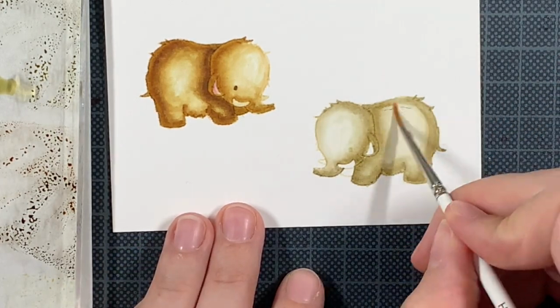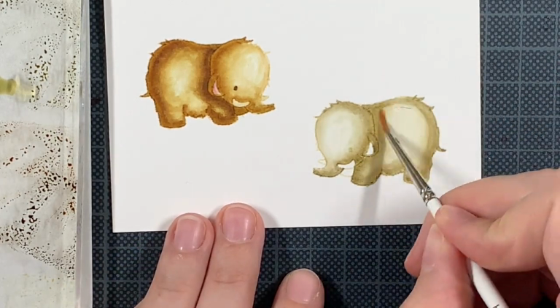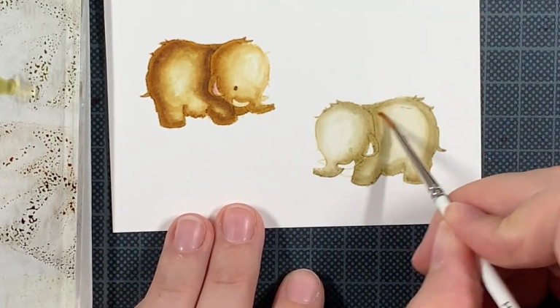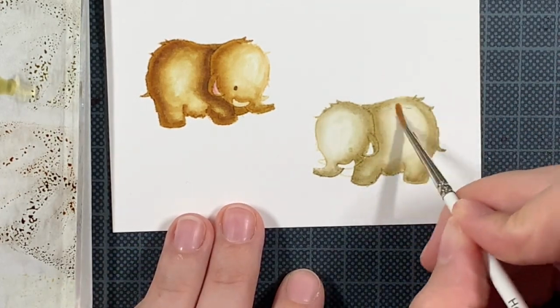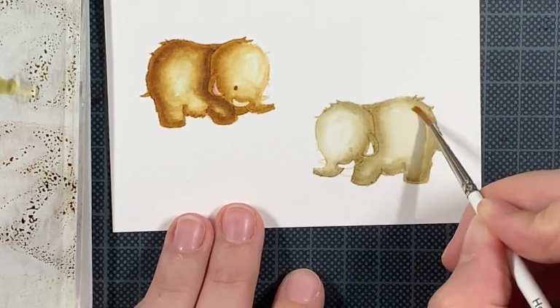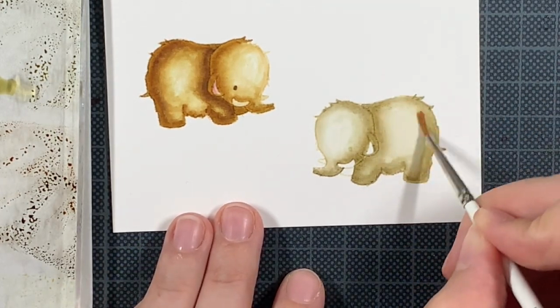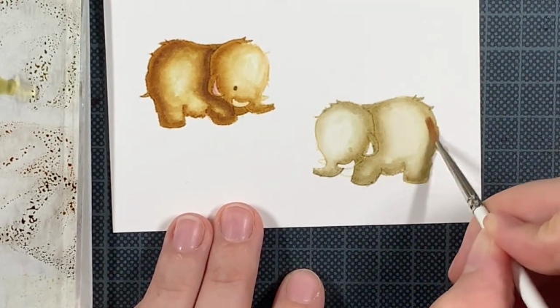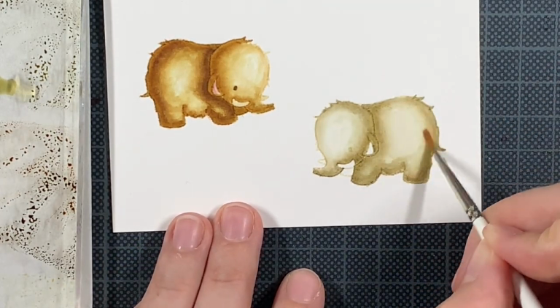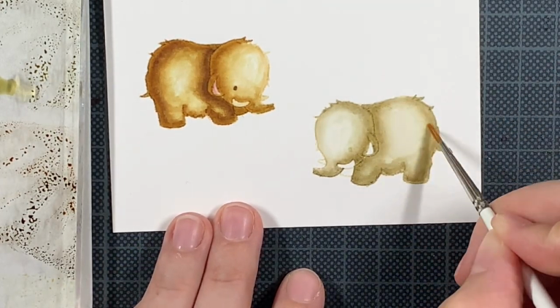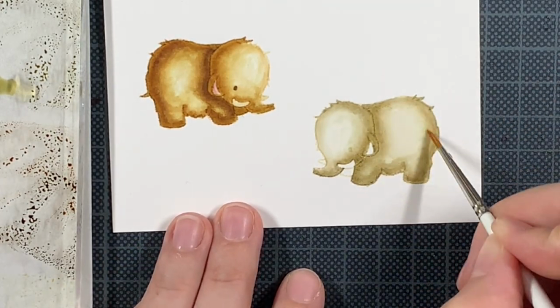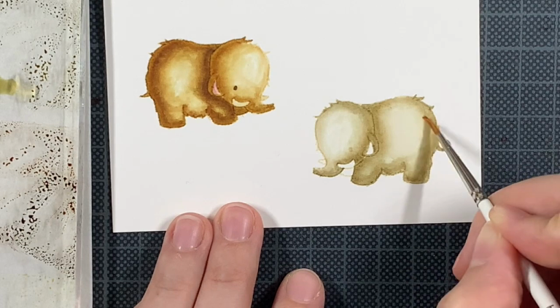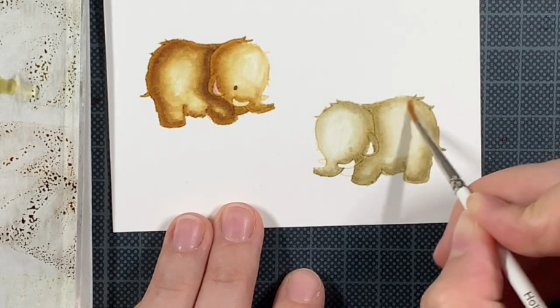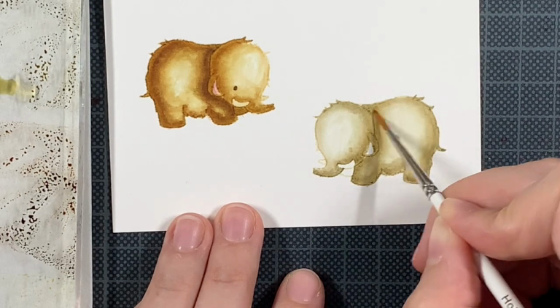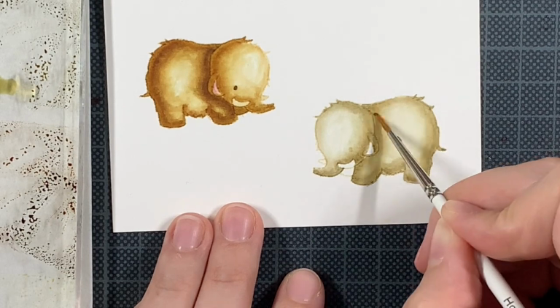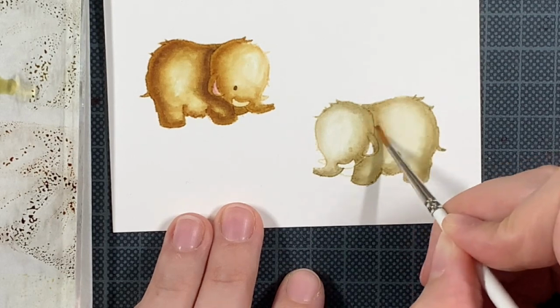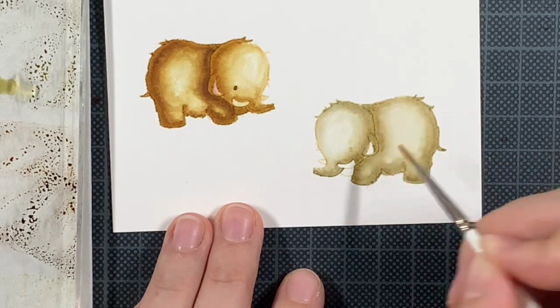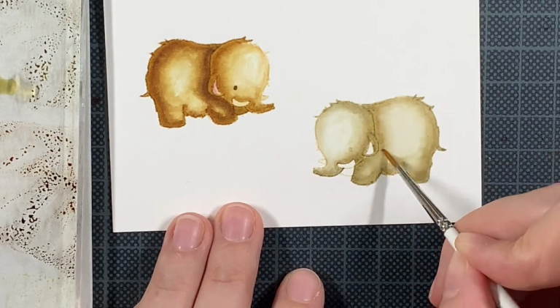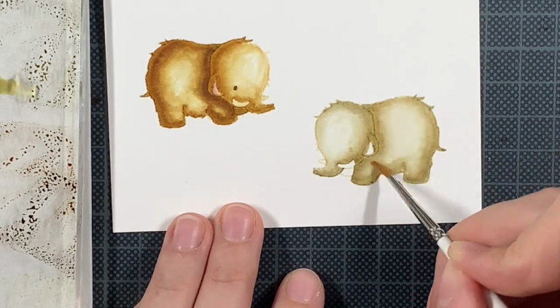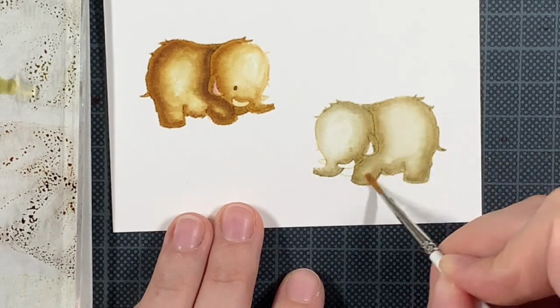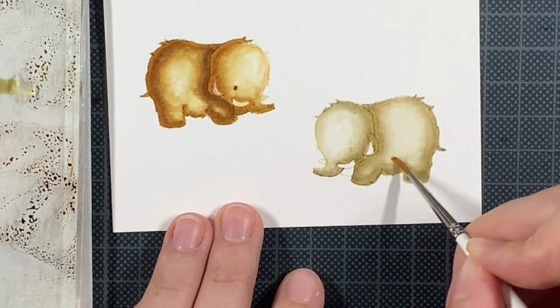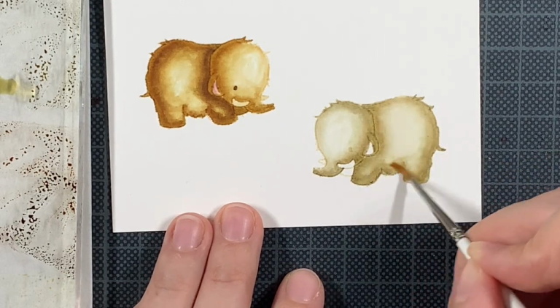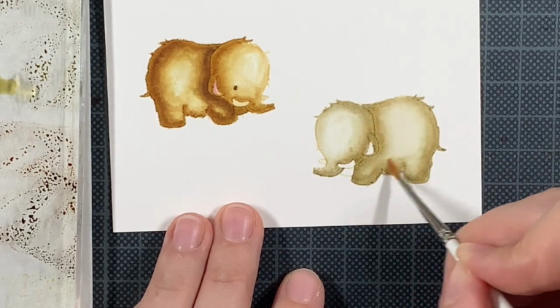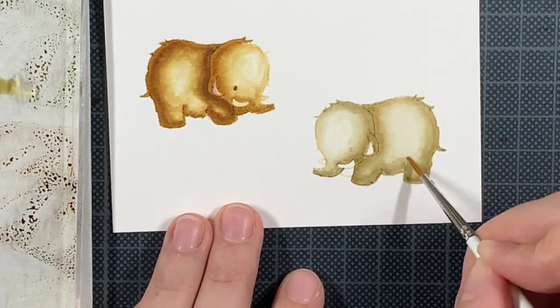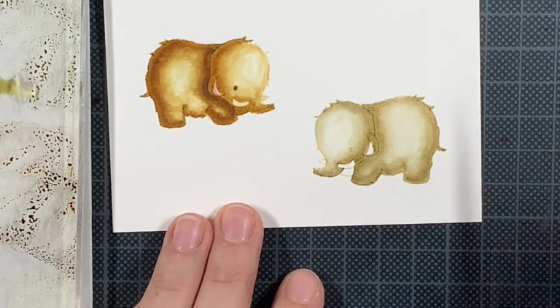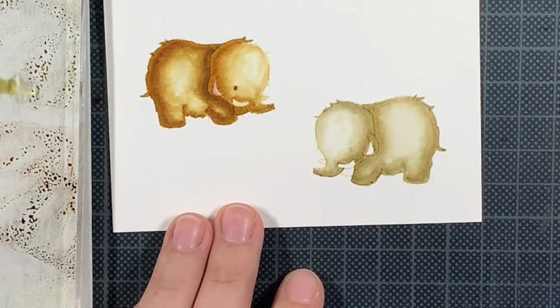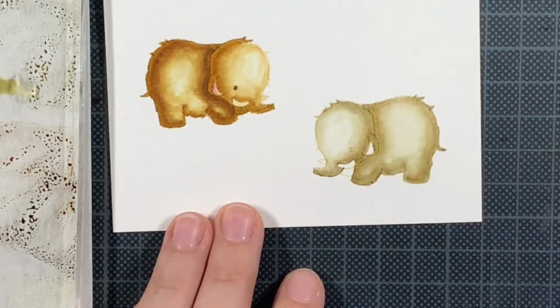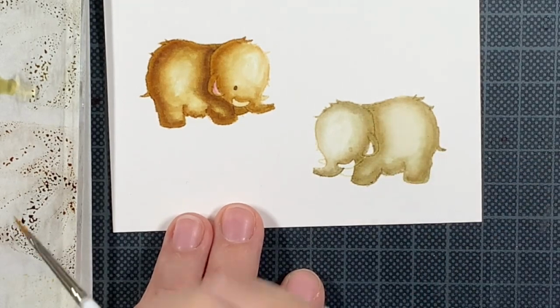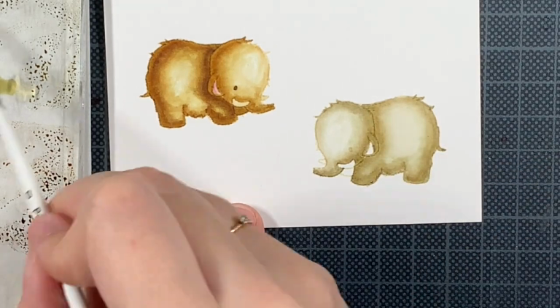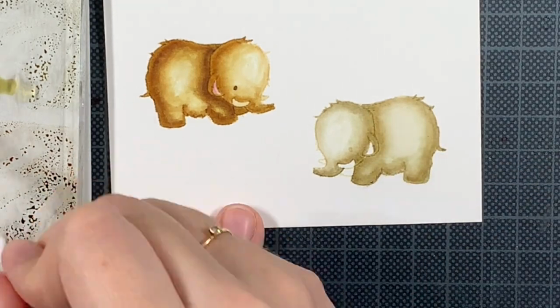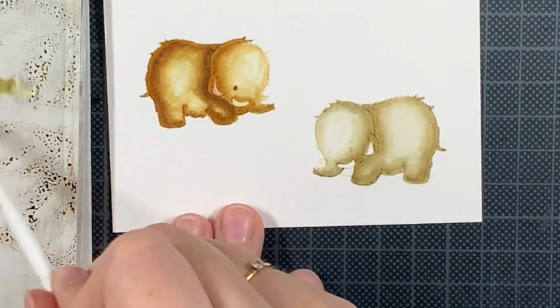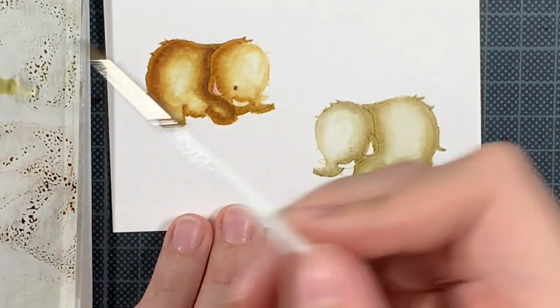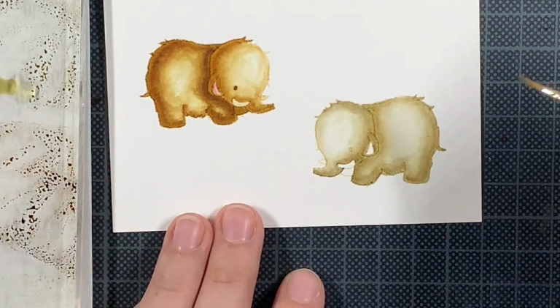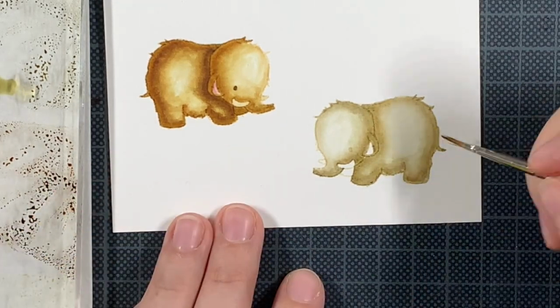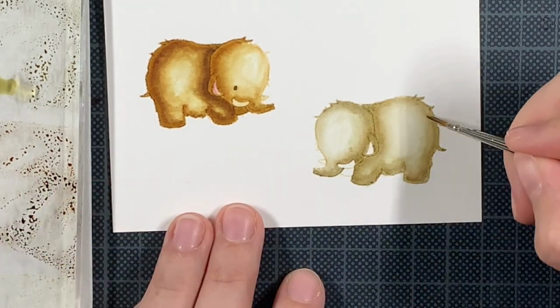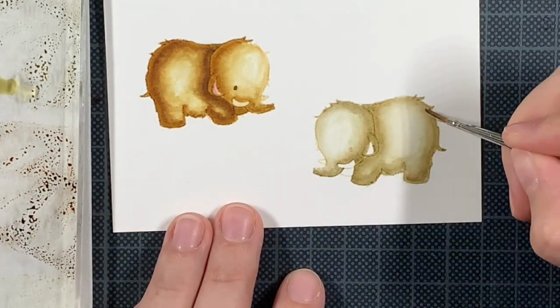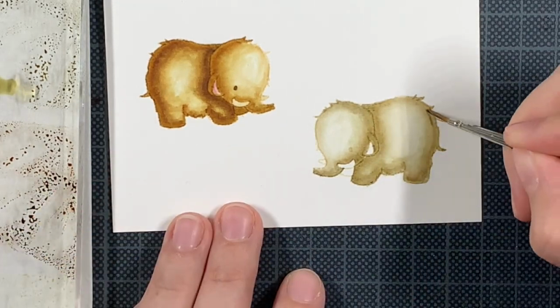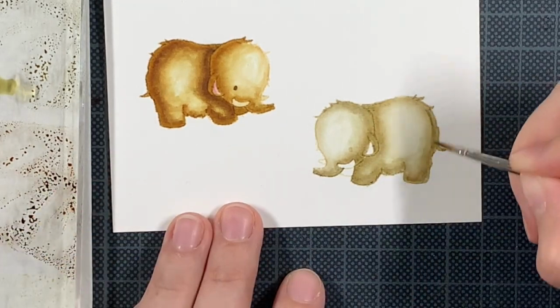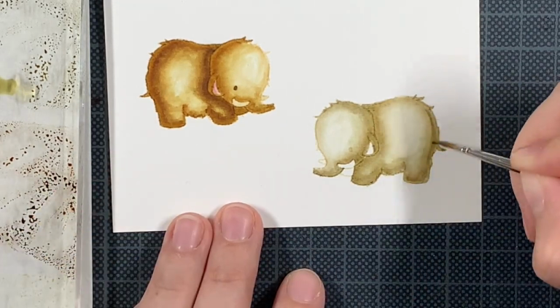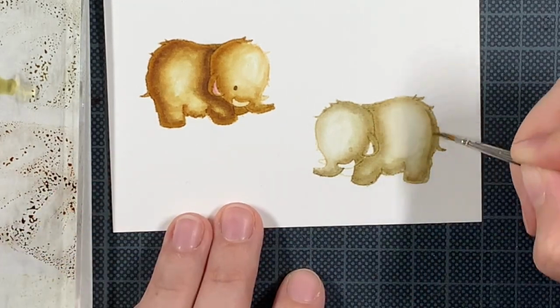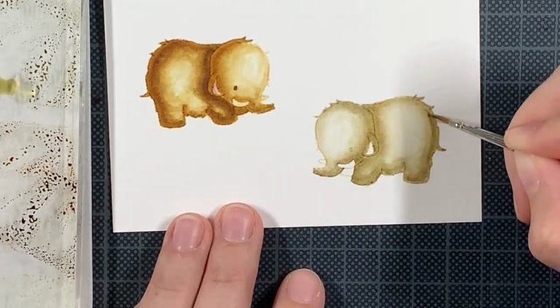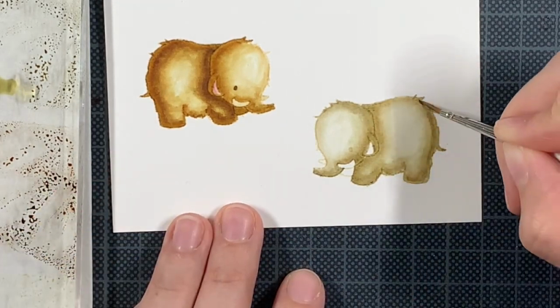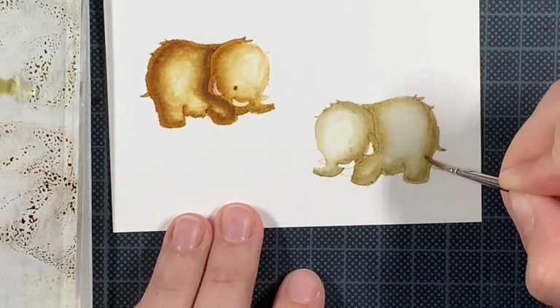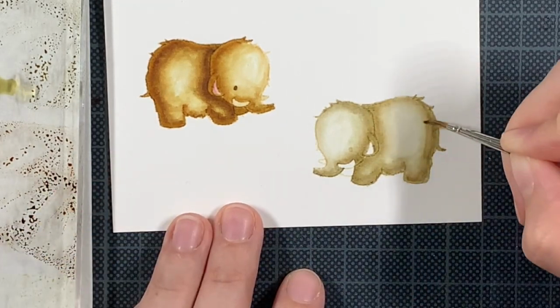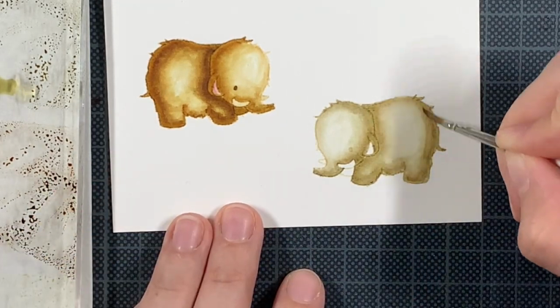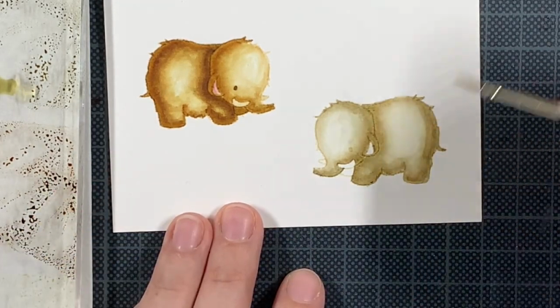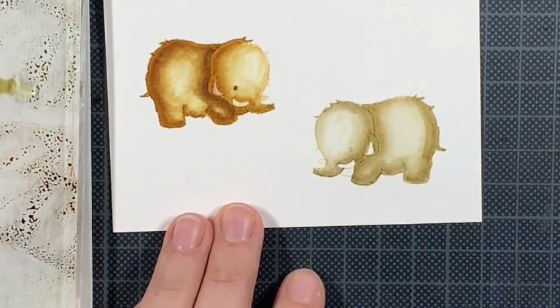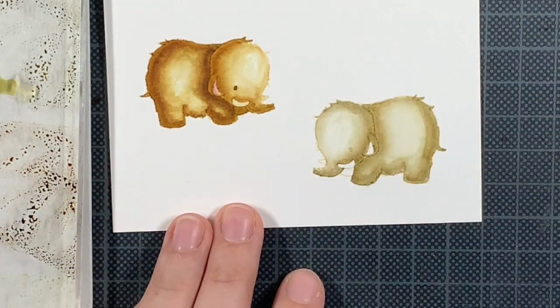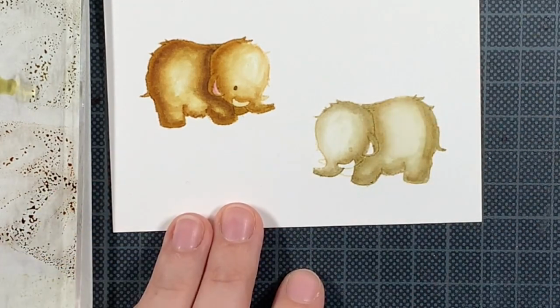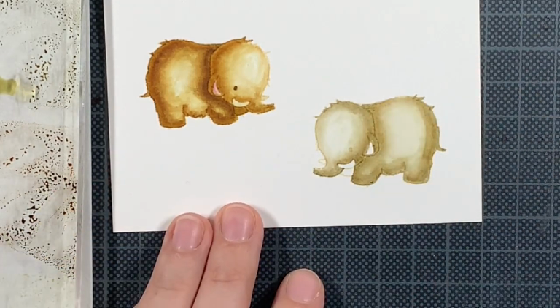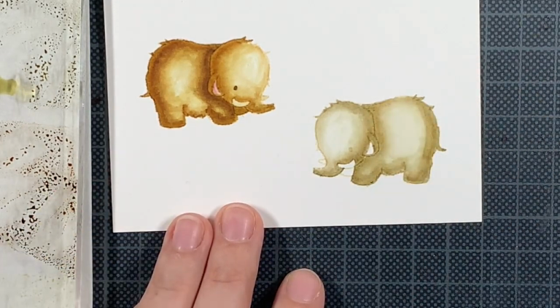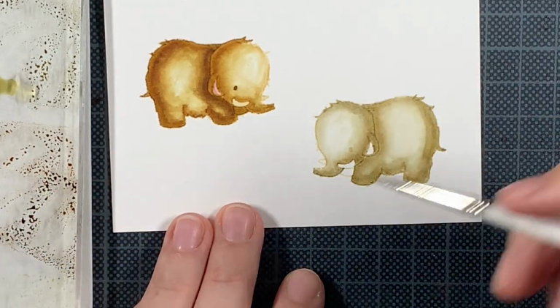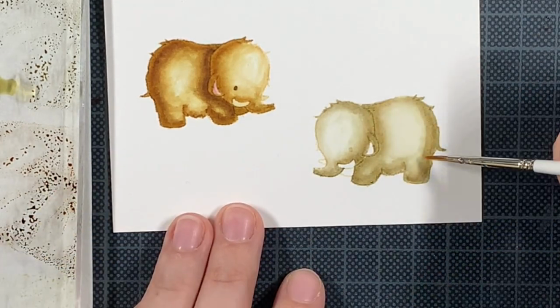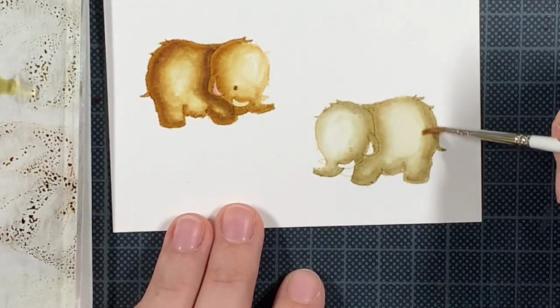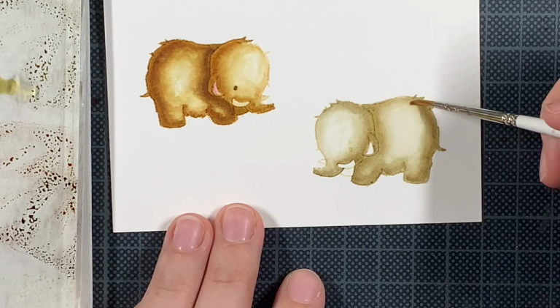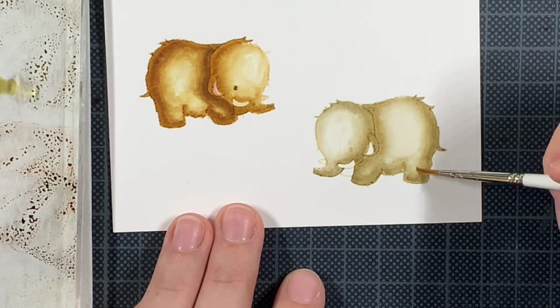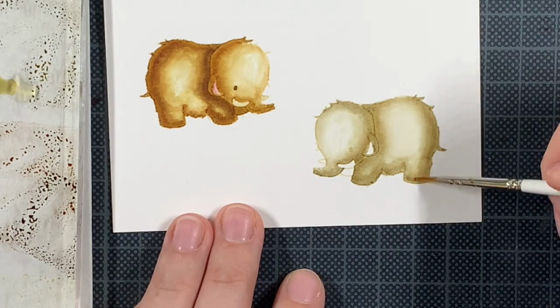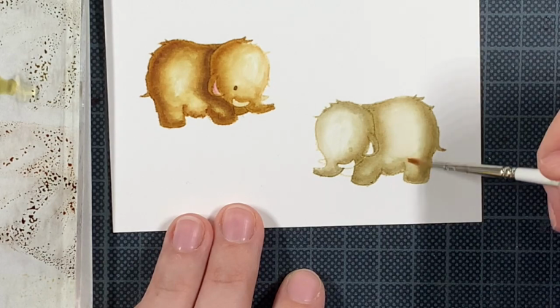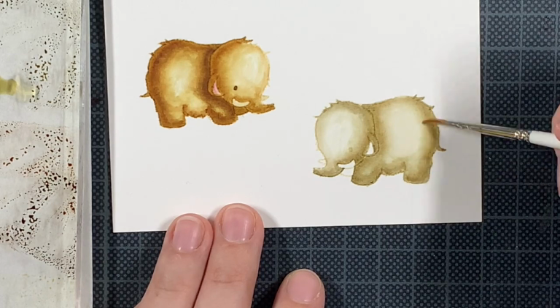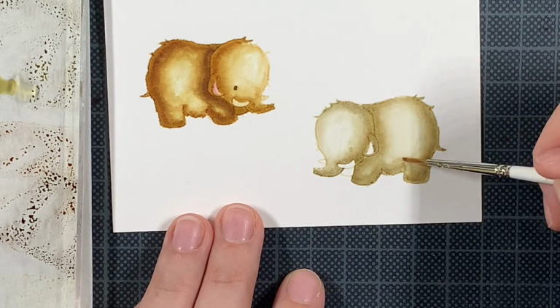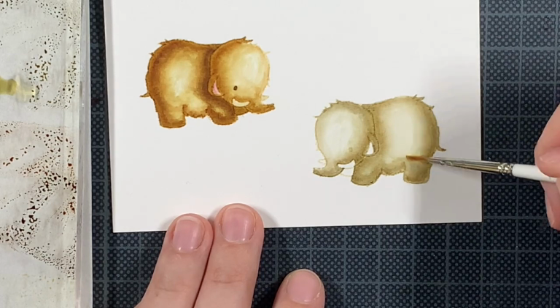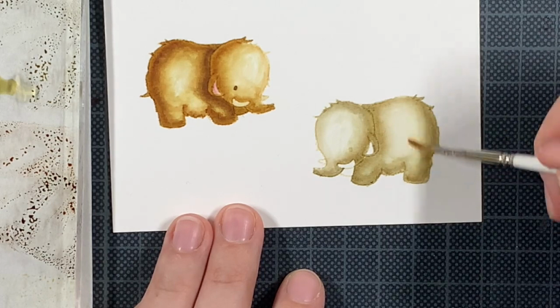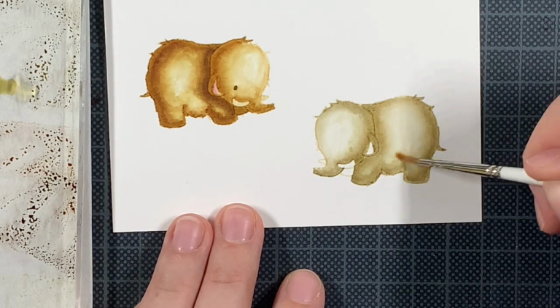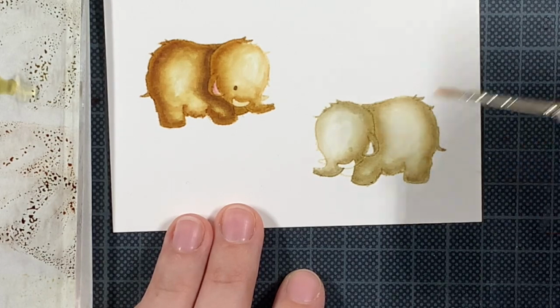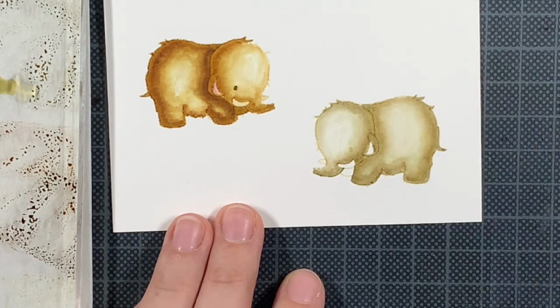I'm going to put on some music and I'll be back after everything is colored and die cut.